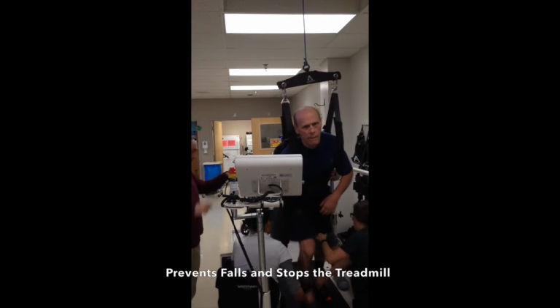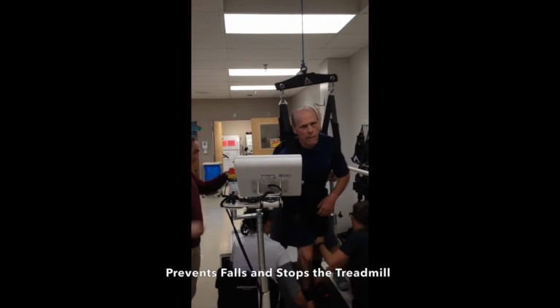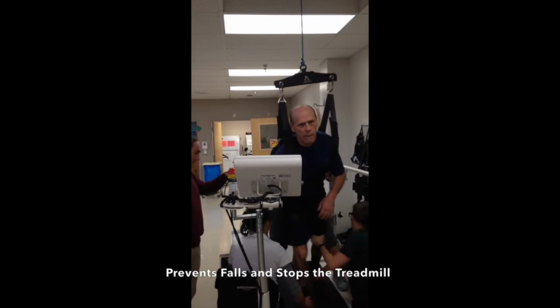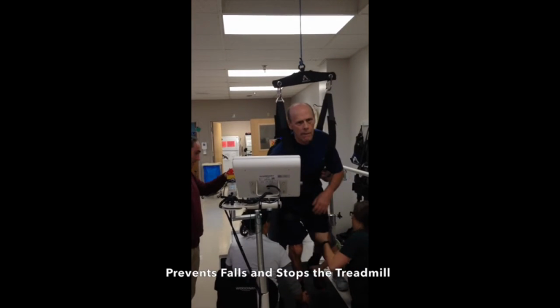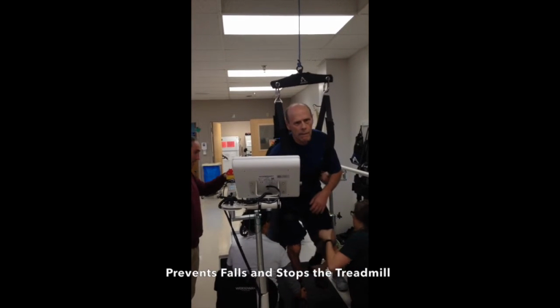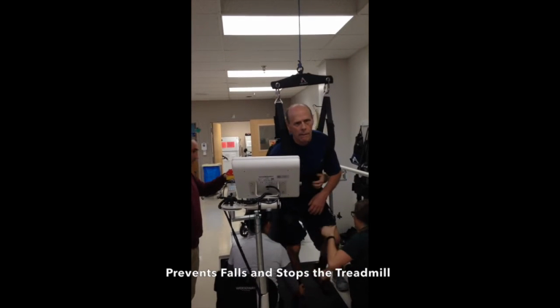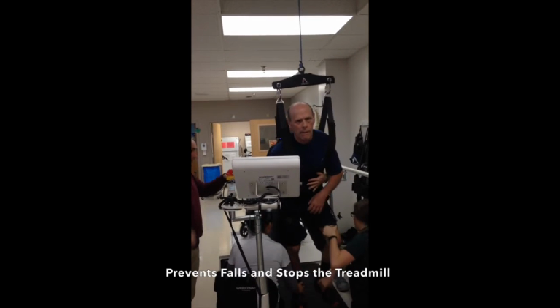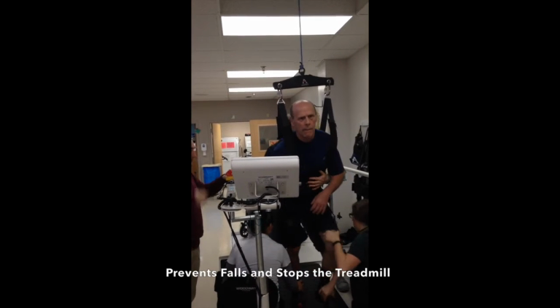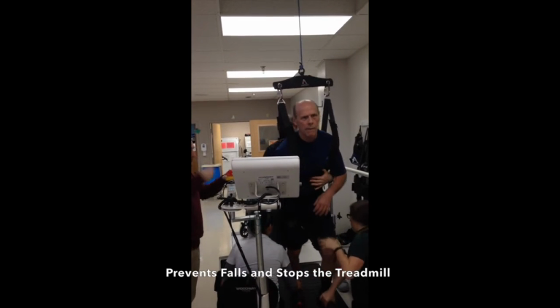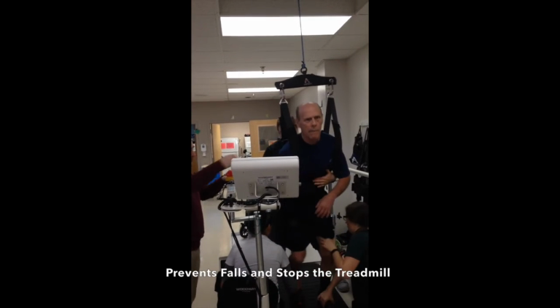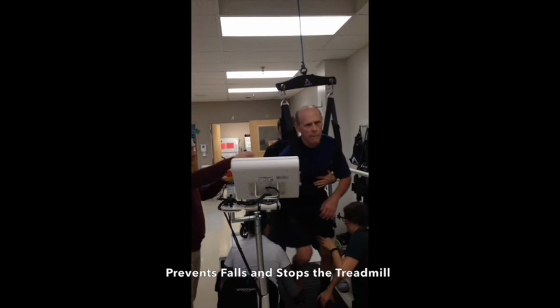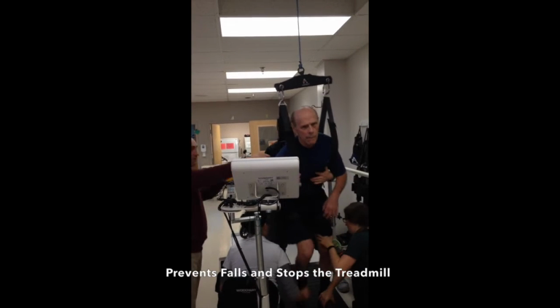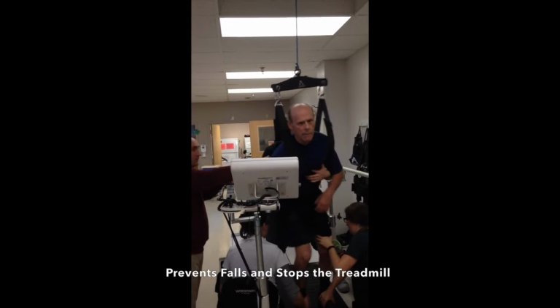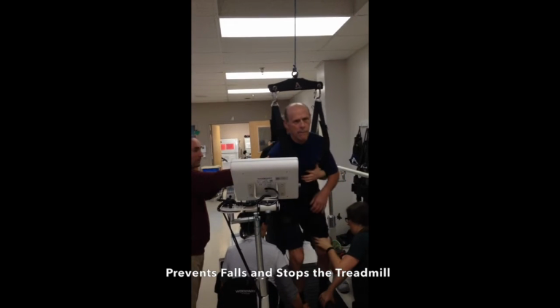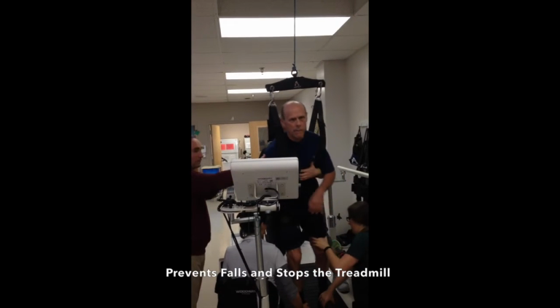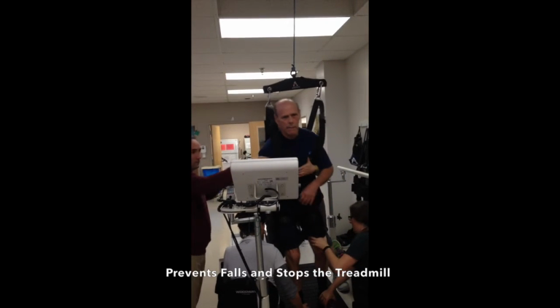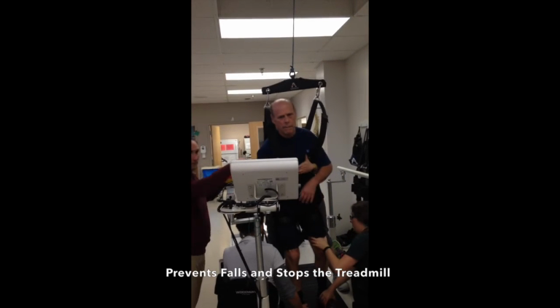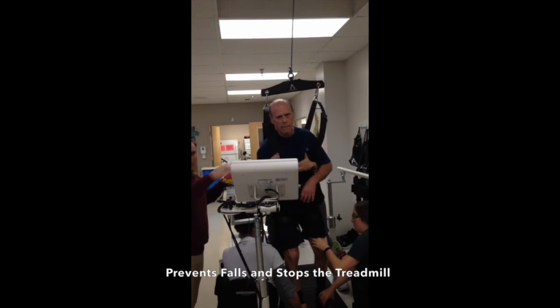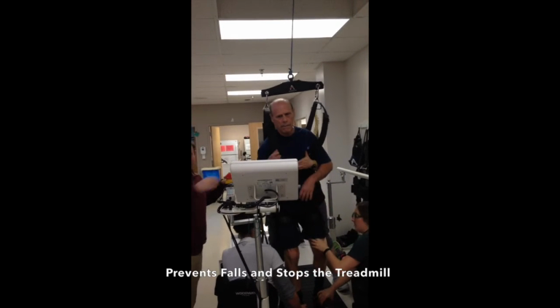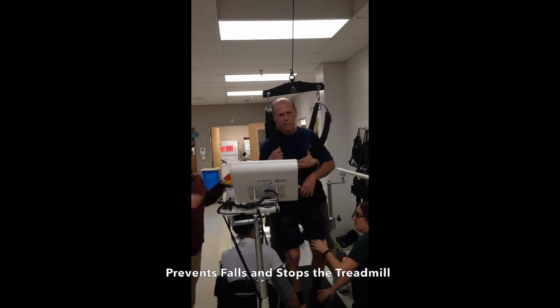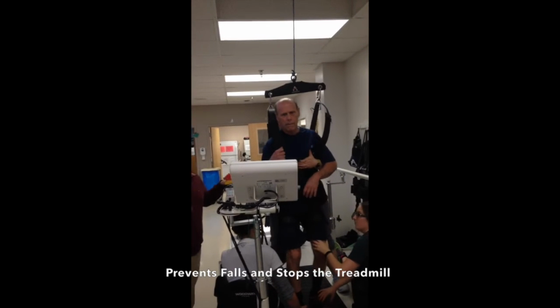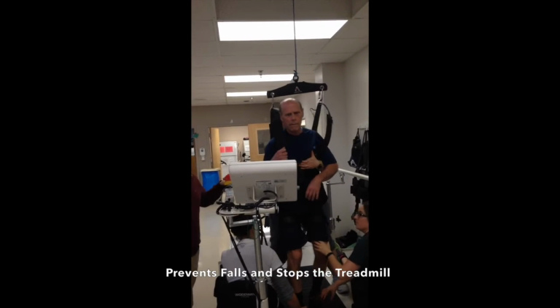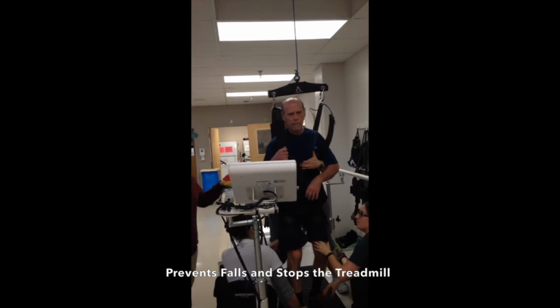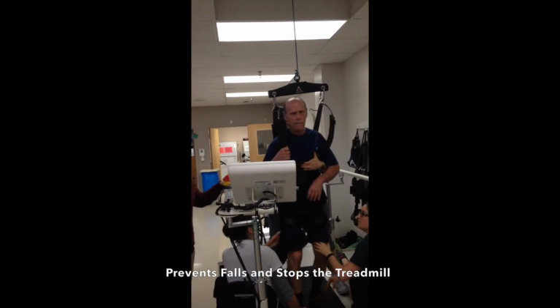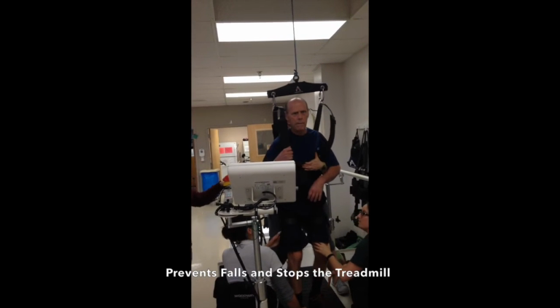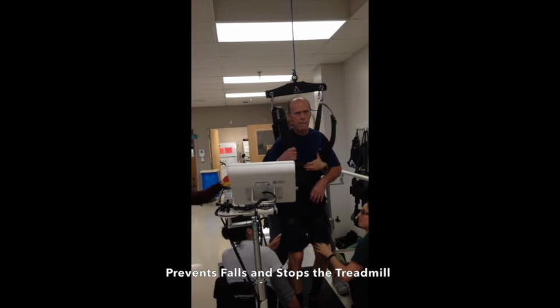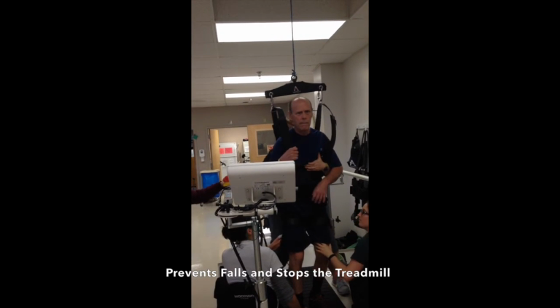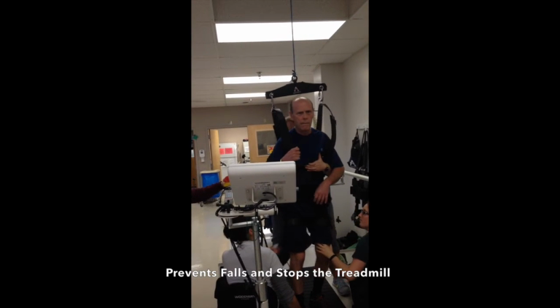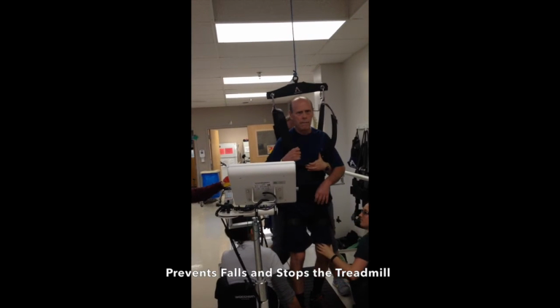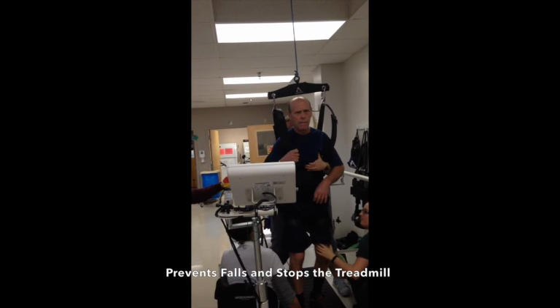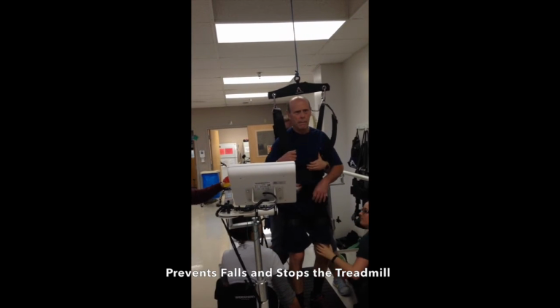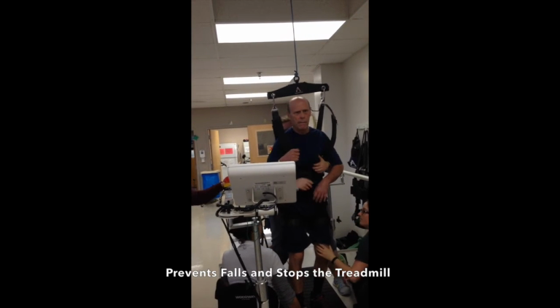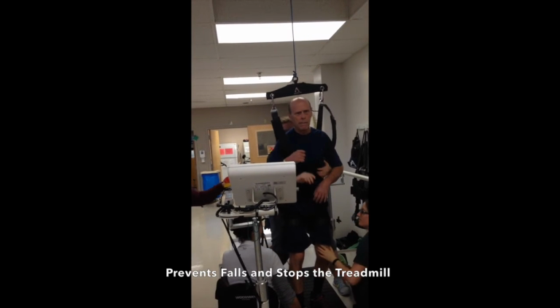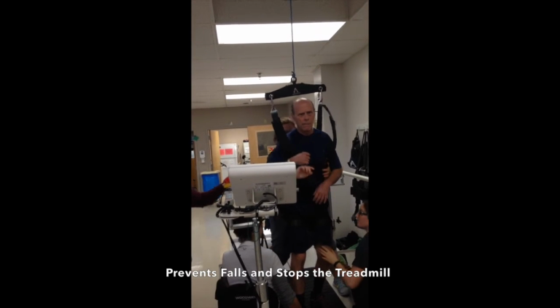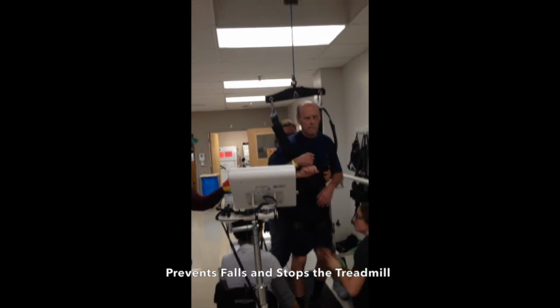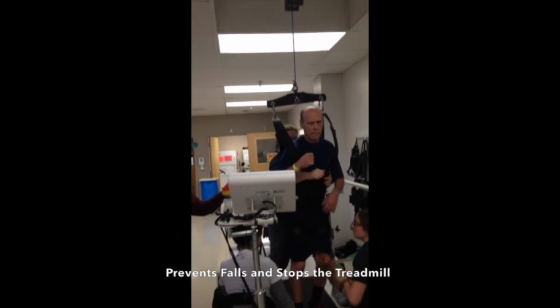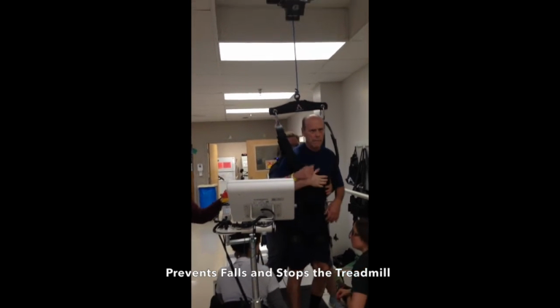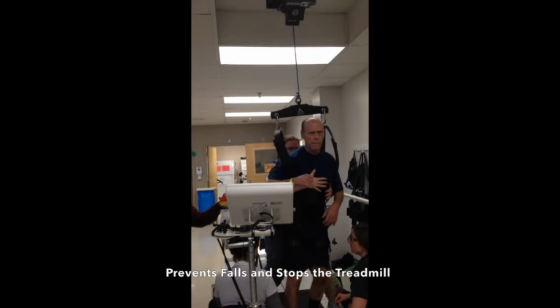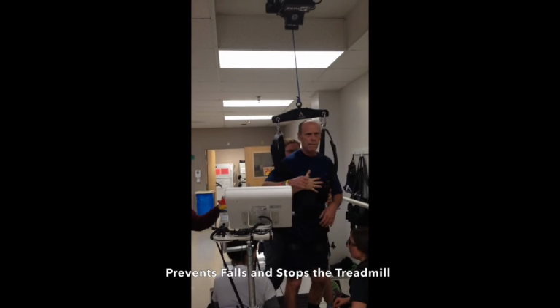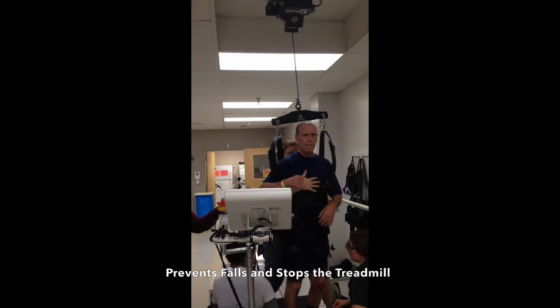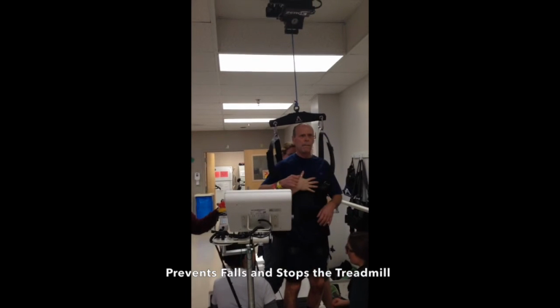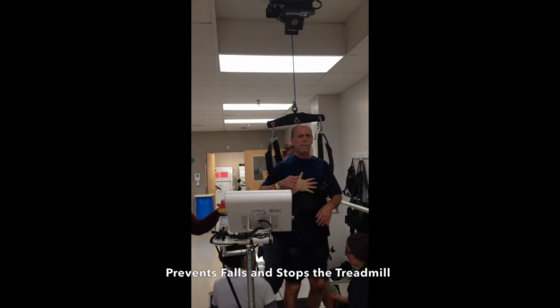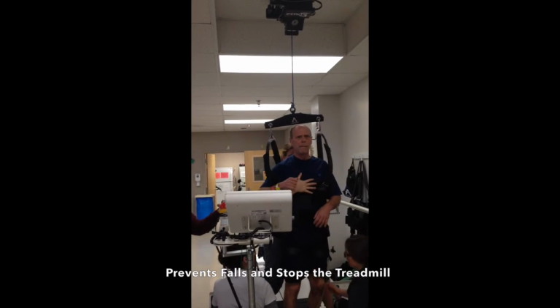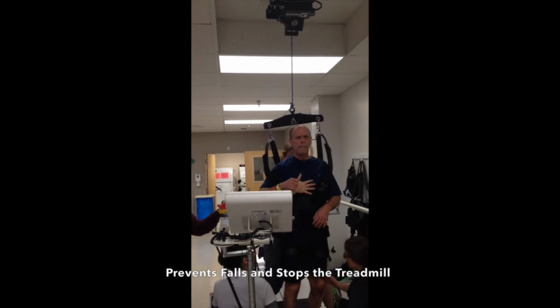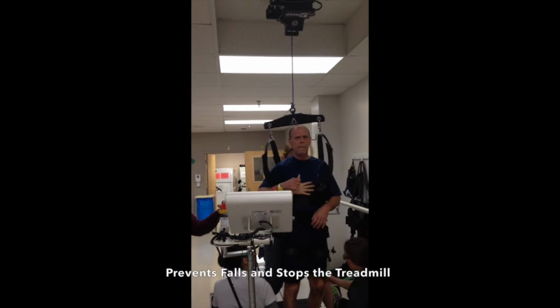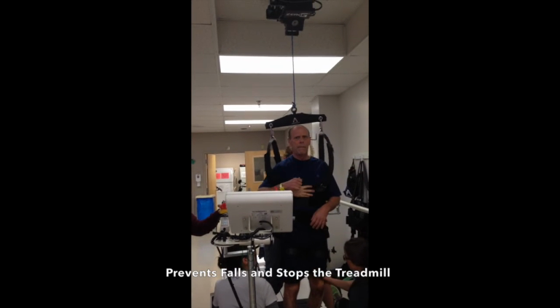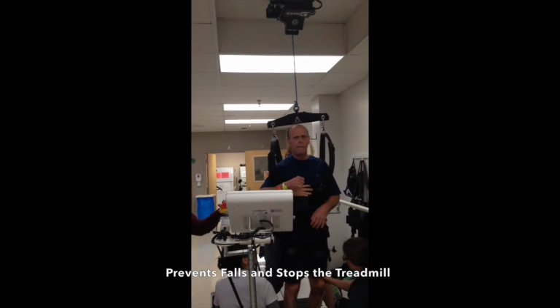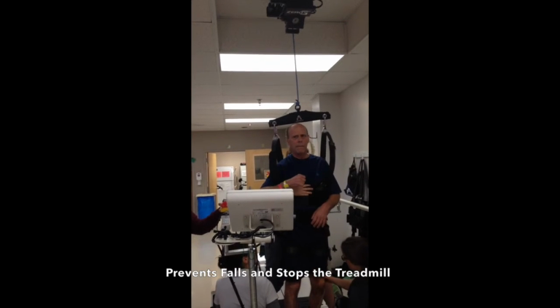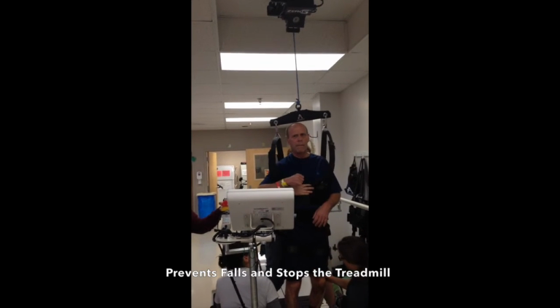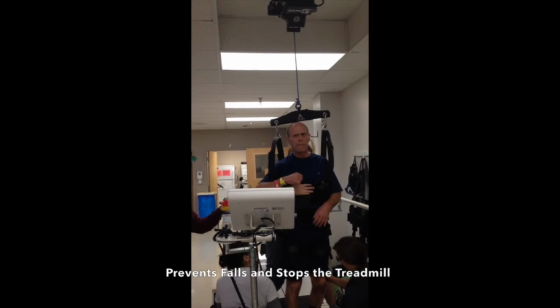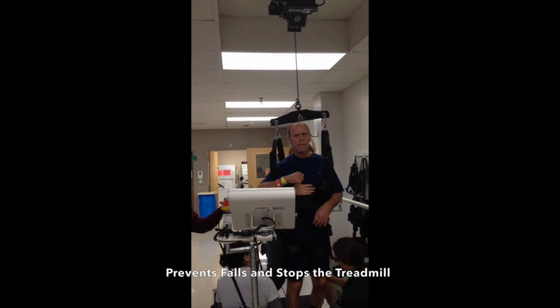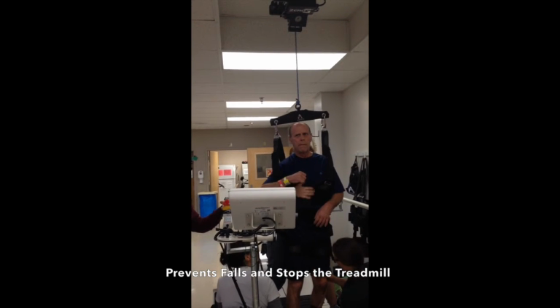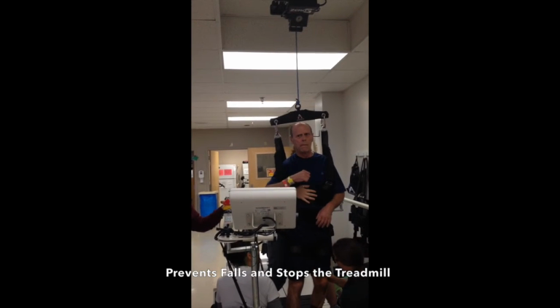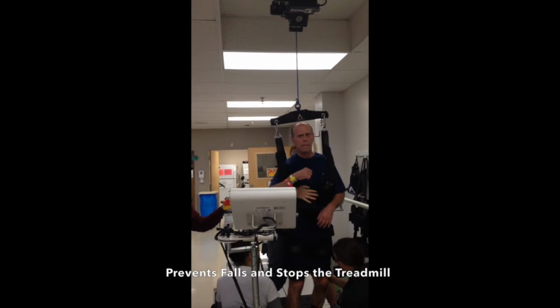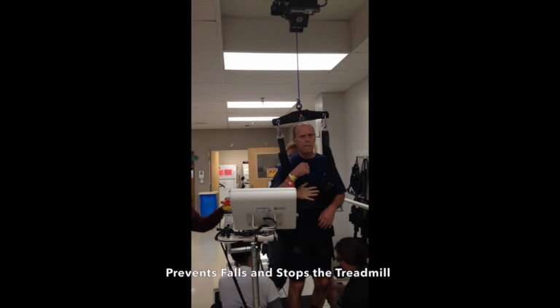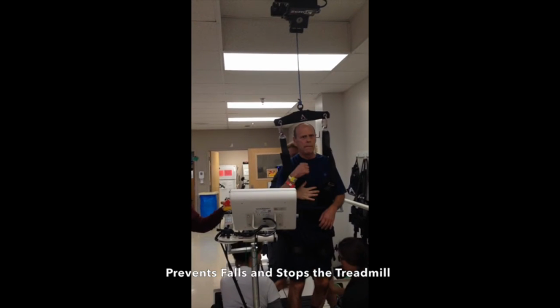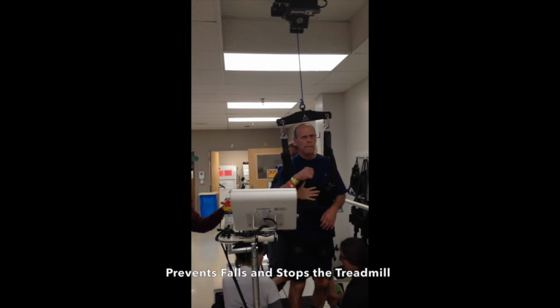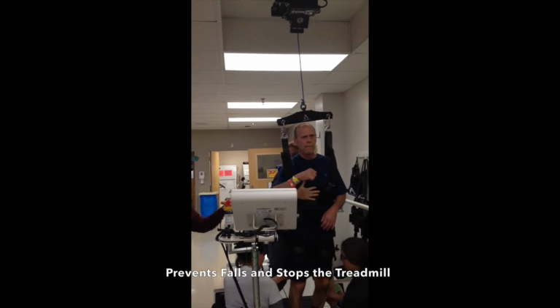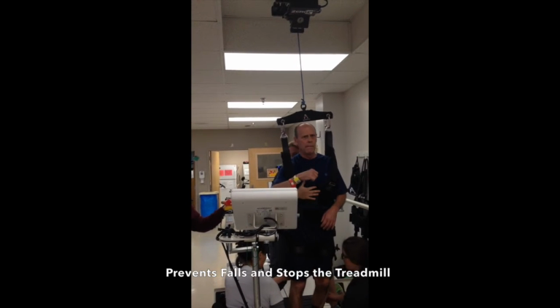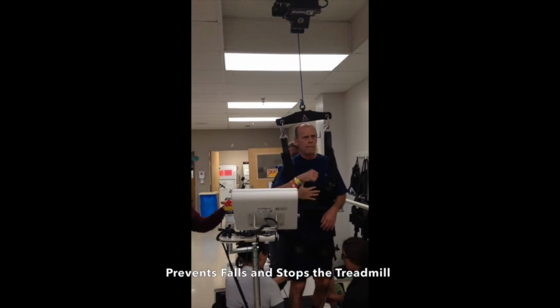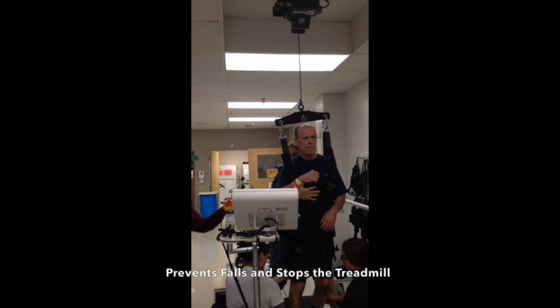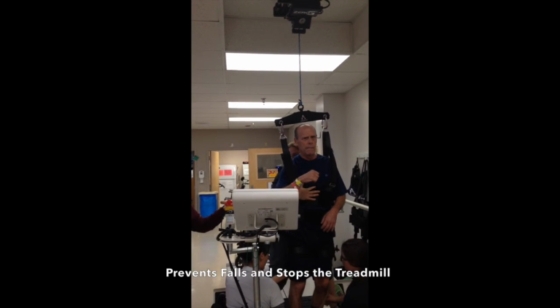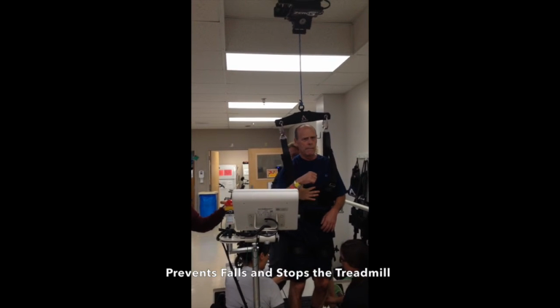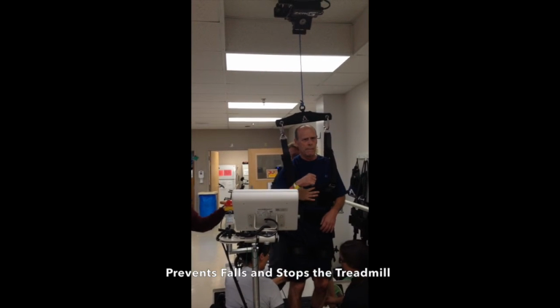For ultimate safety, if a patient were to fall, Zero-G Lite will catch them and simultaneously stop the treadmill.